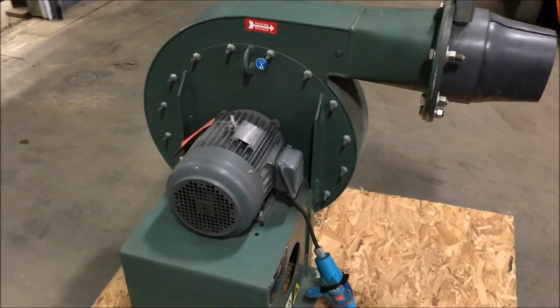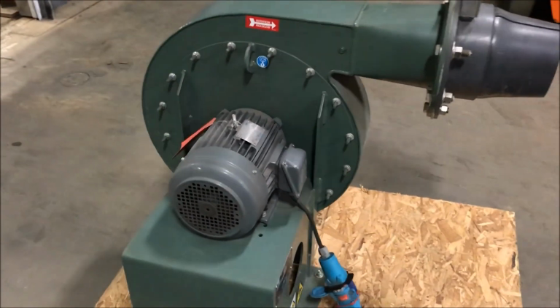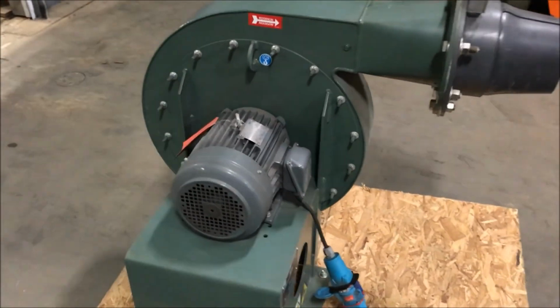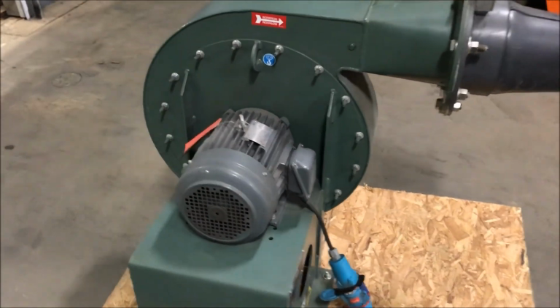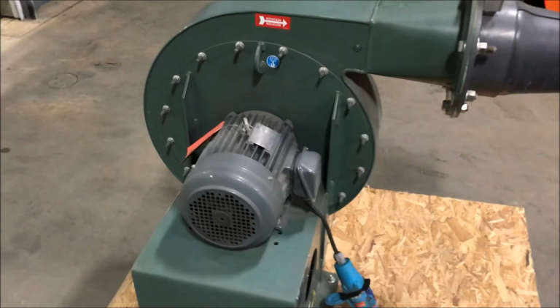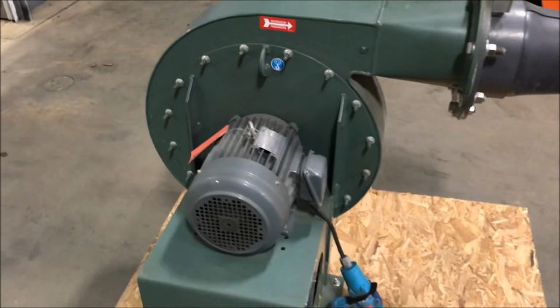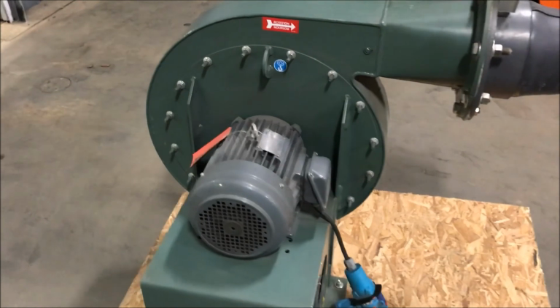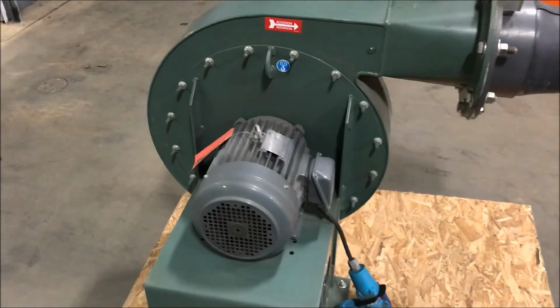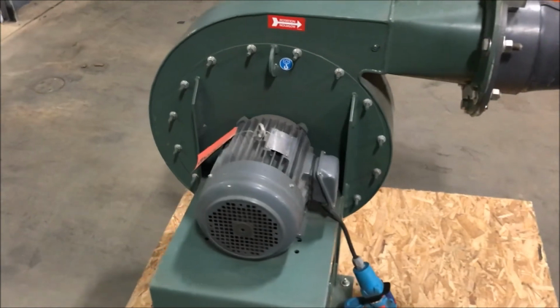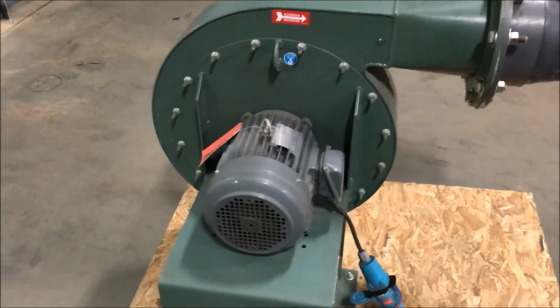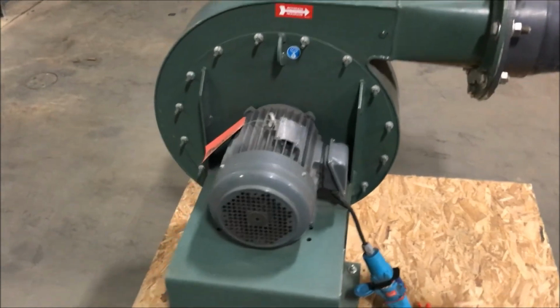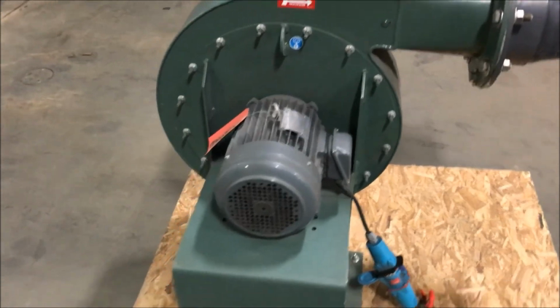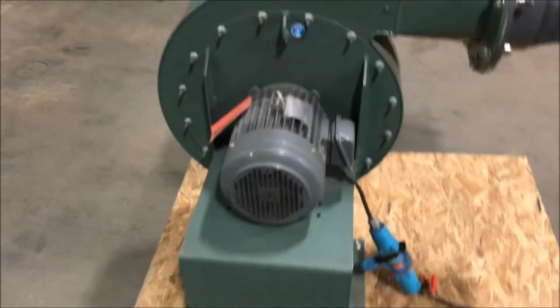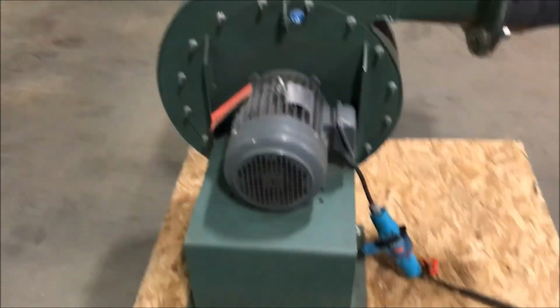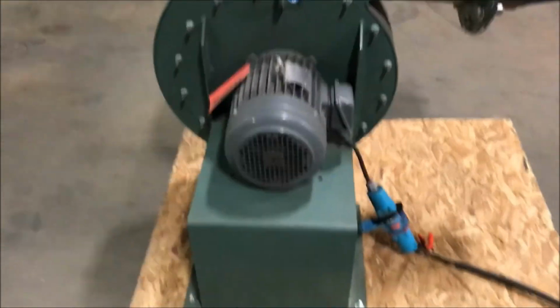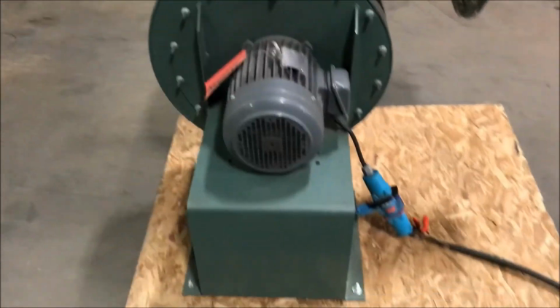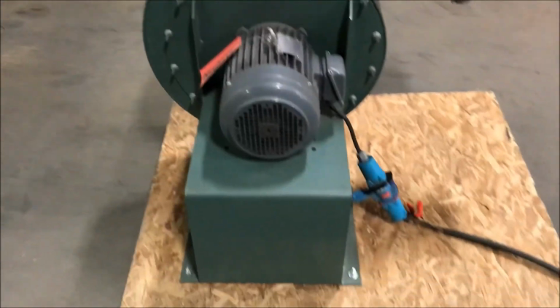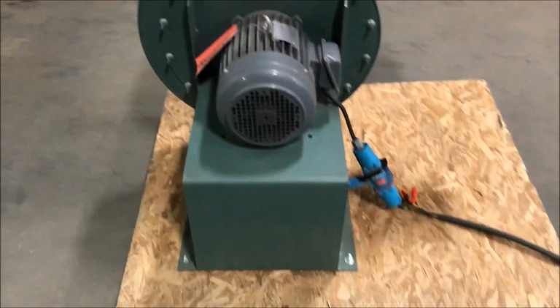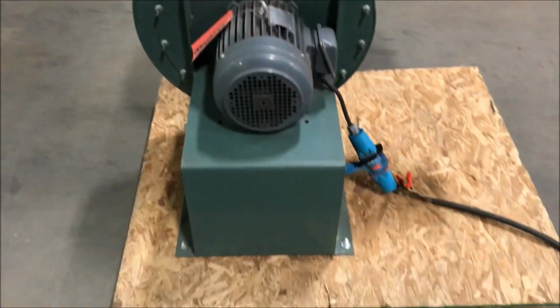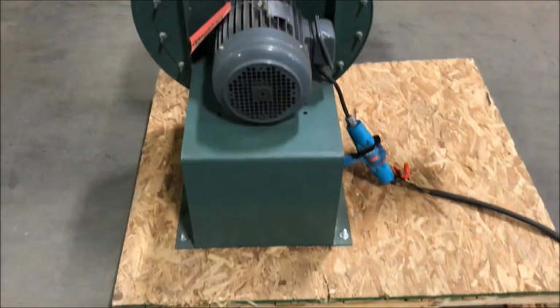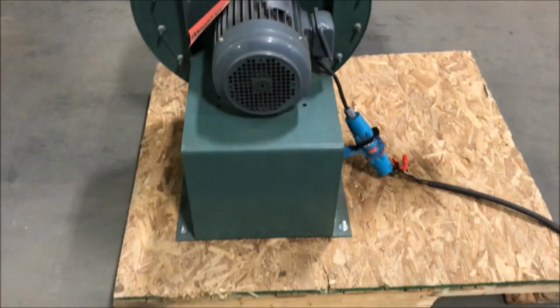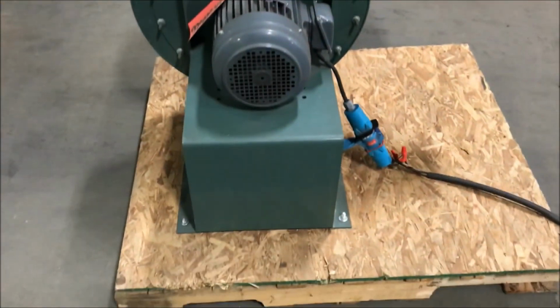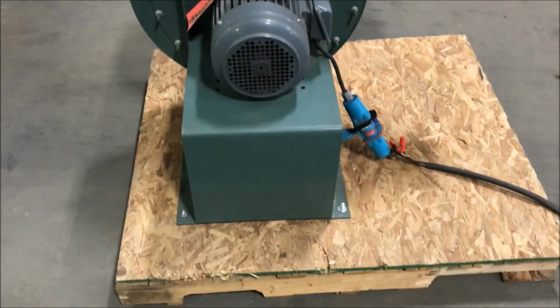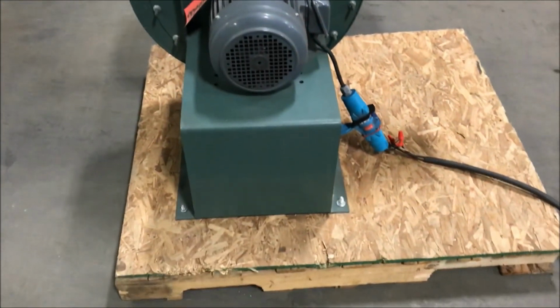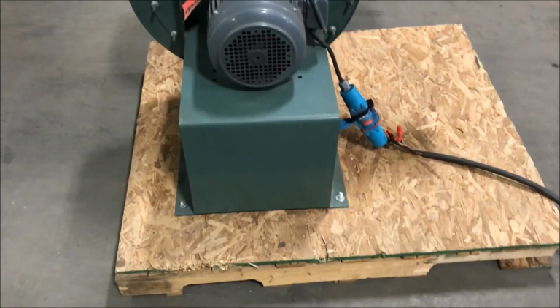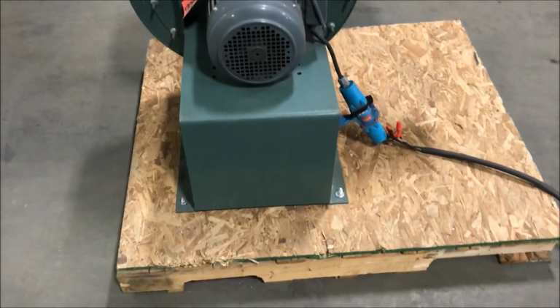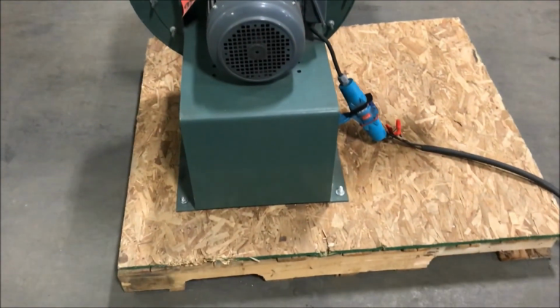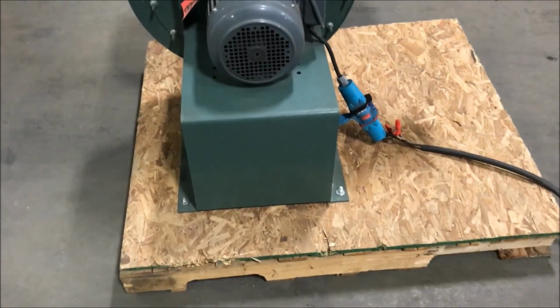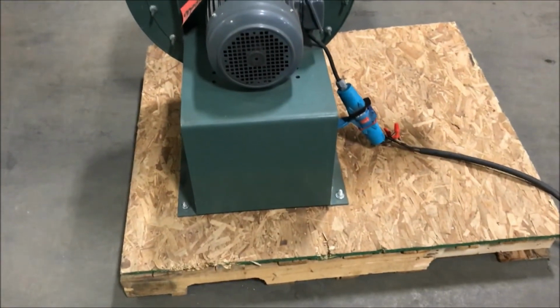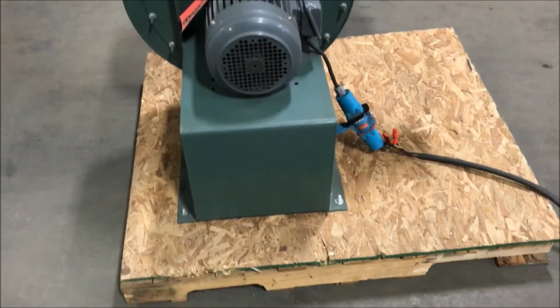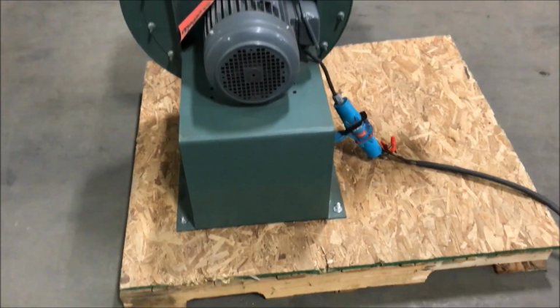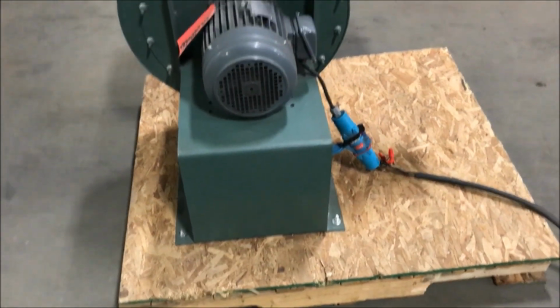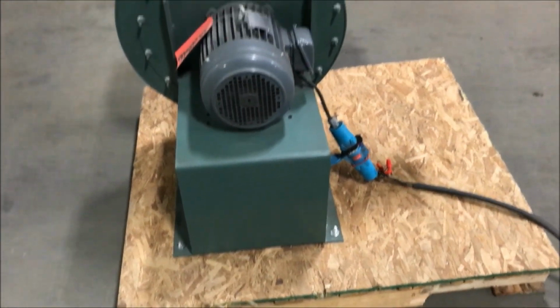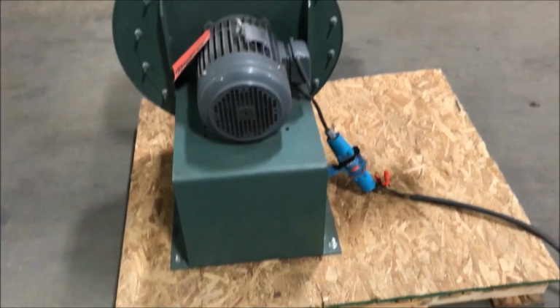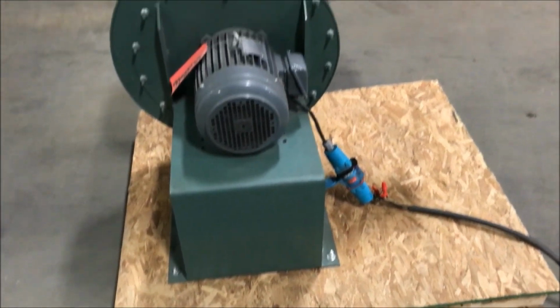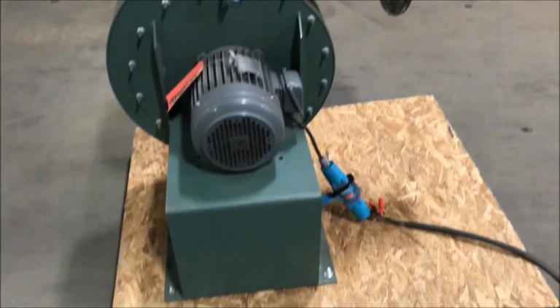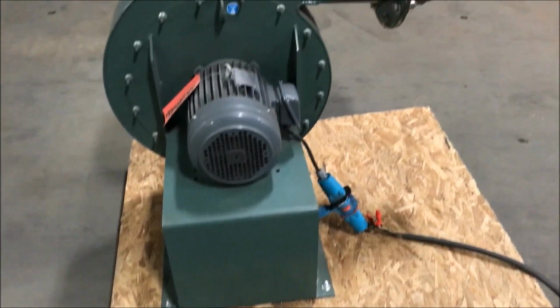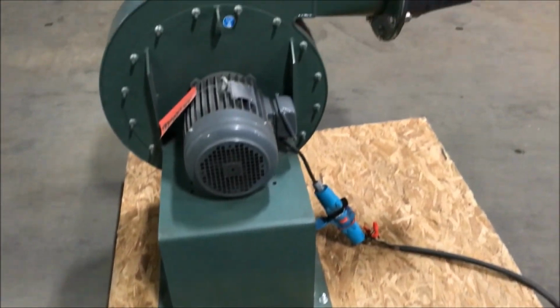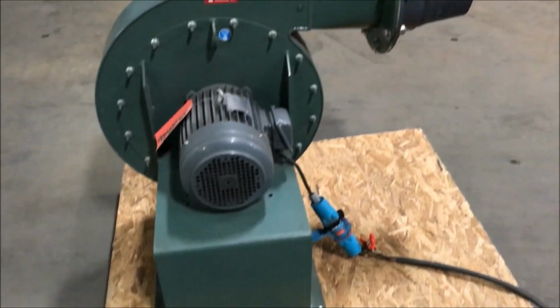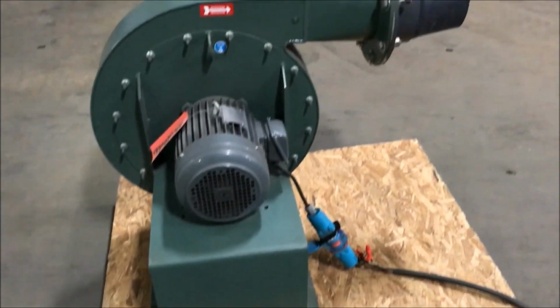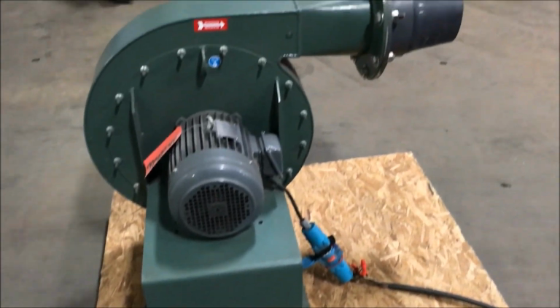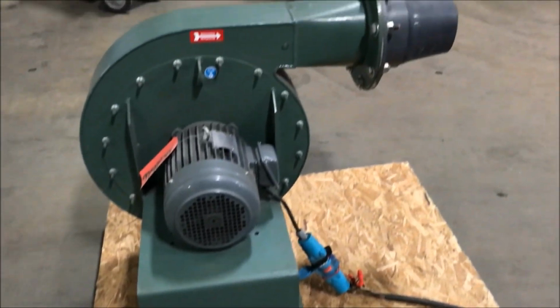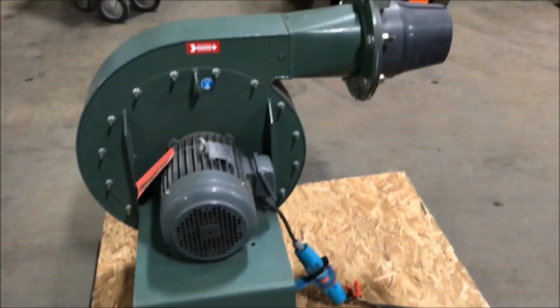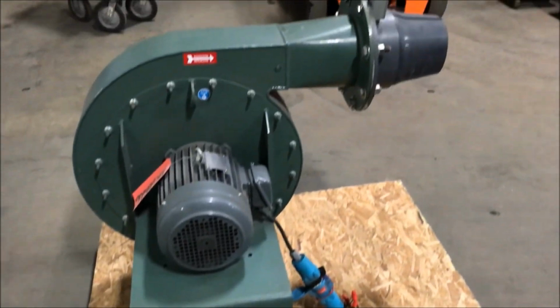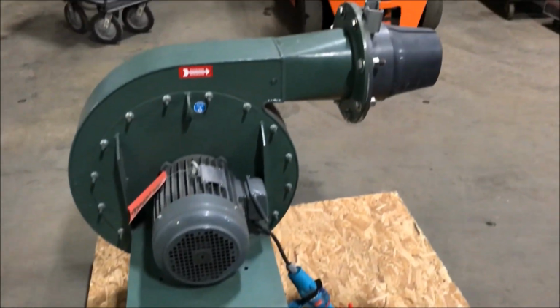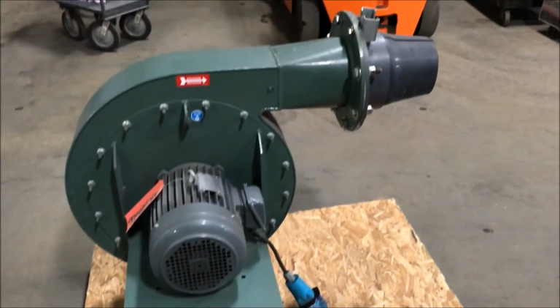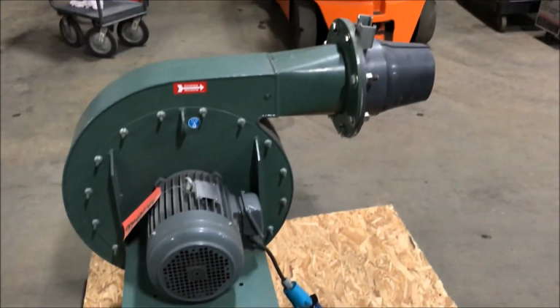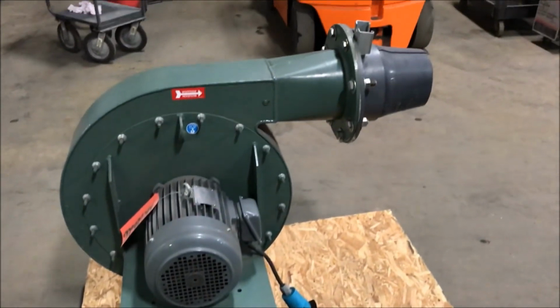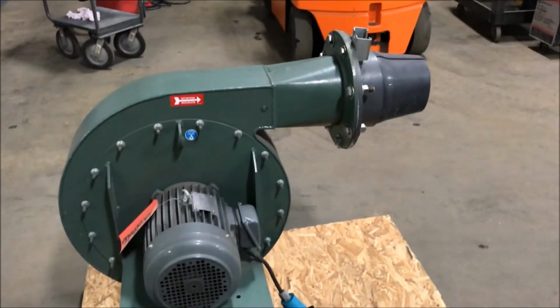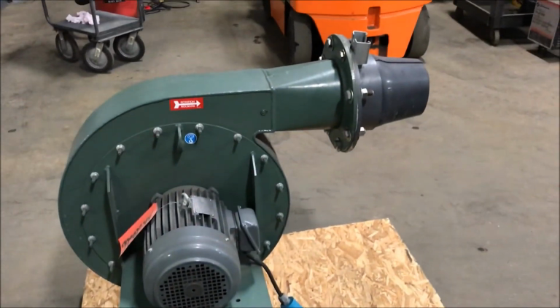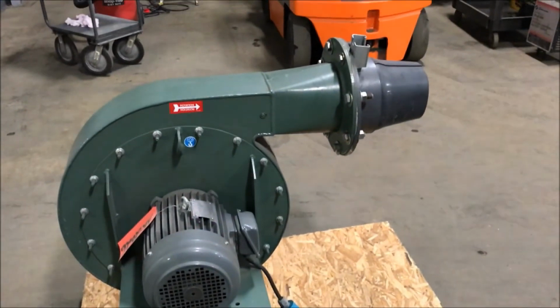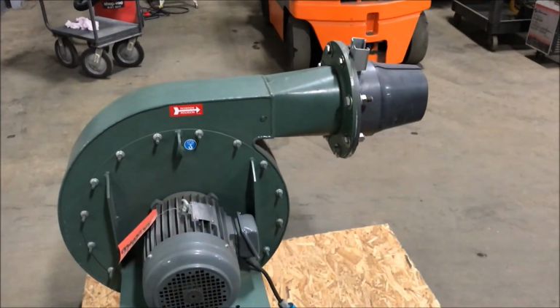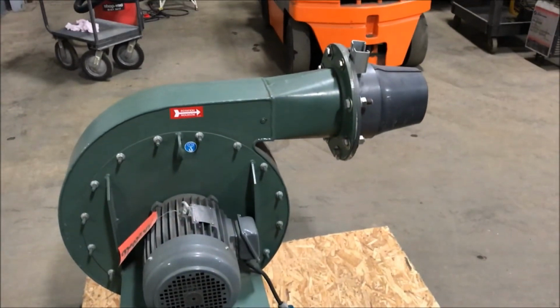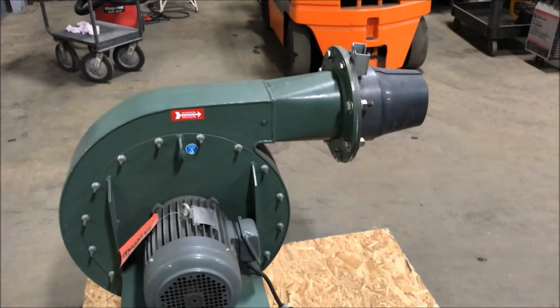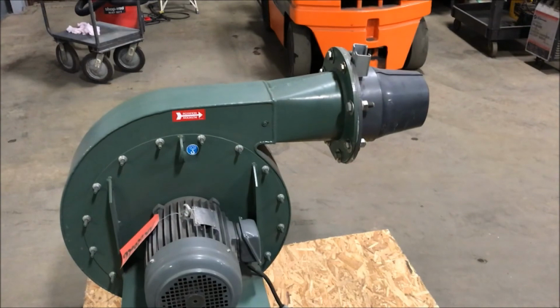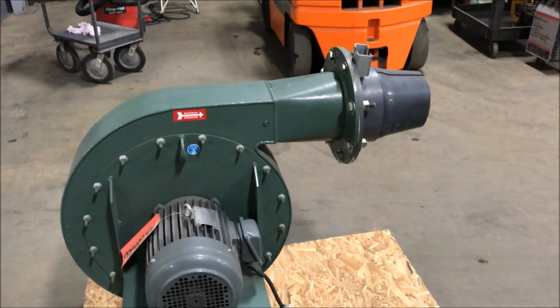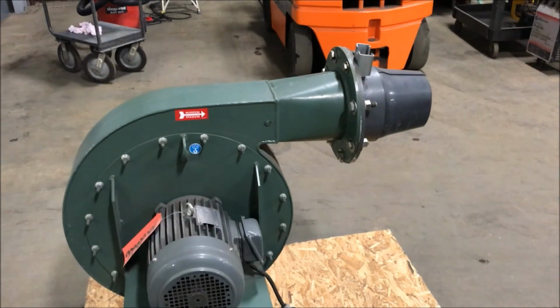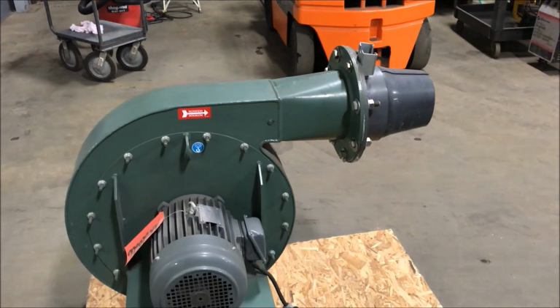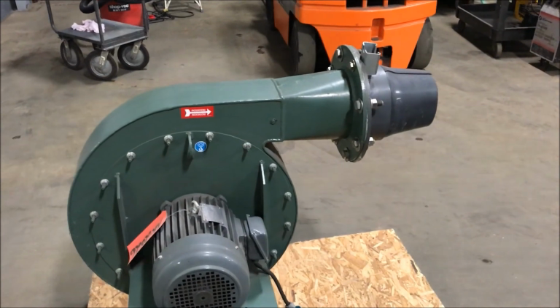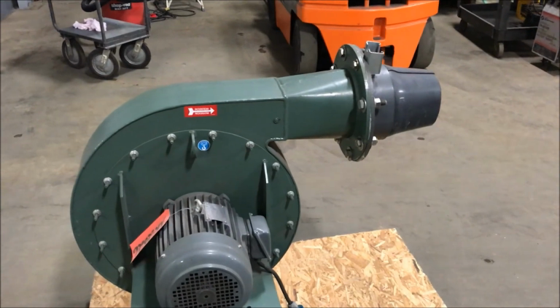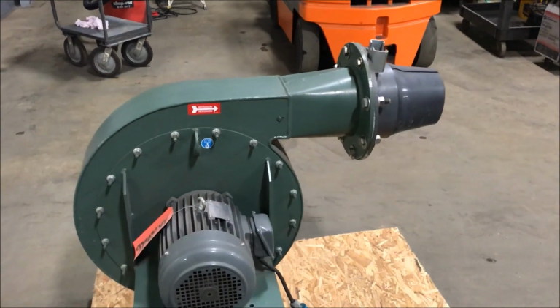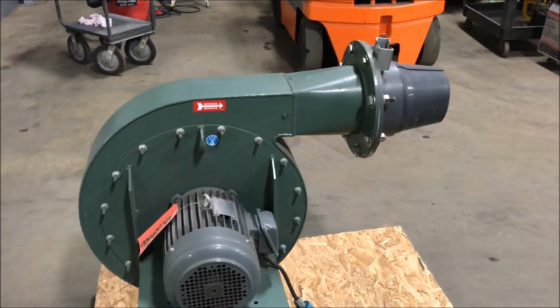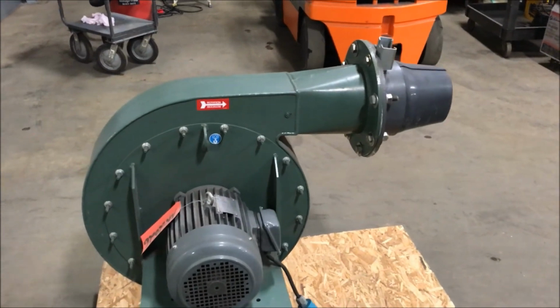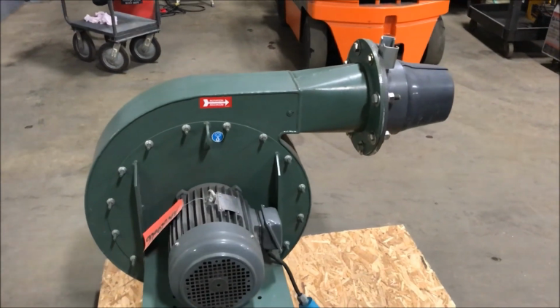Overall dimensions are 34 inches long by 30 inches wide by 34 inches high. Weight is 380 pounds.